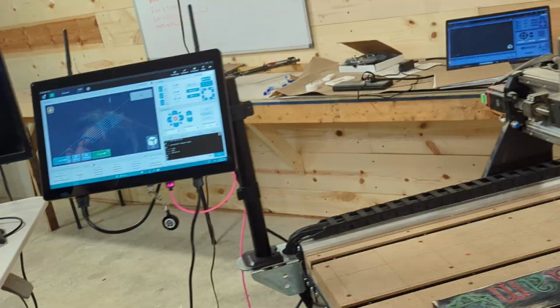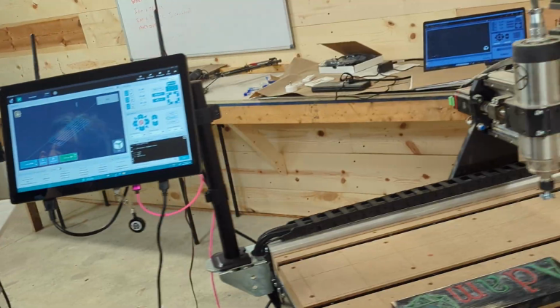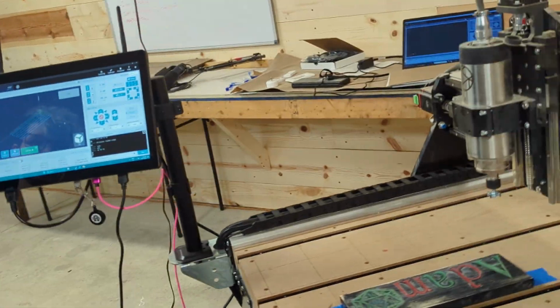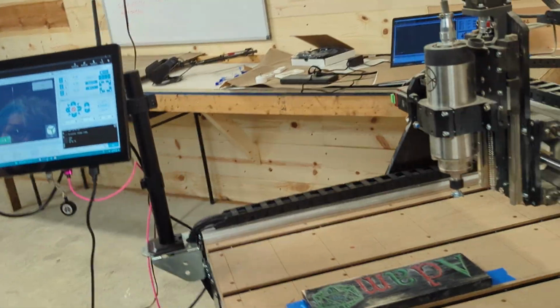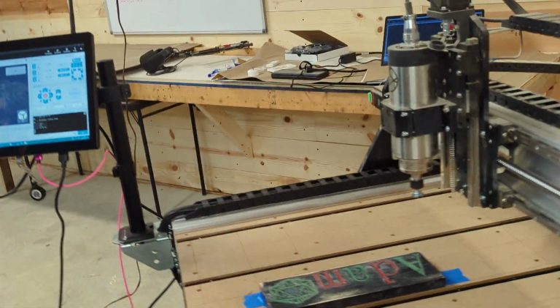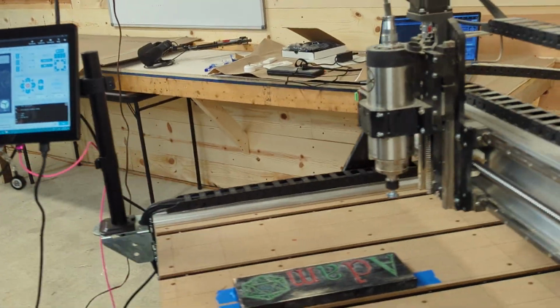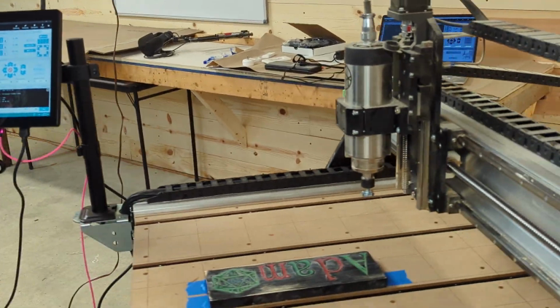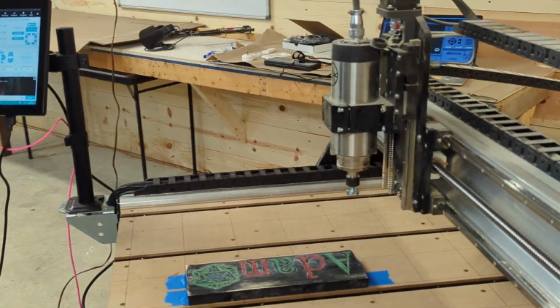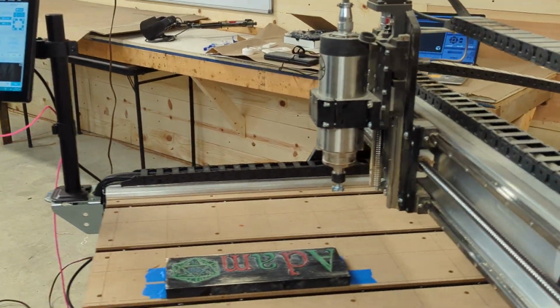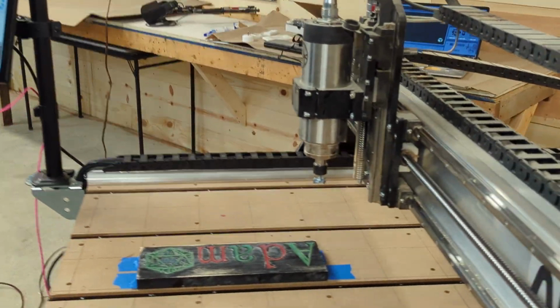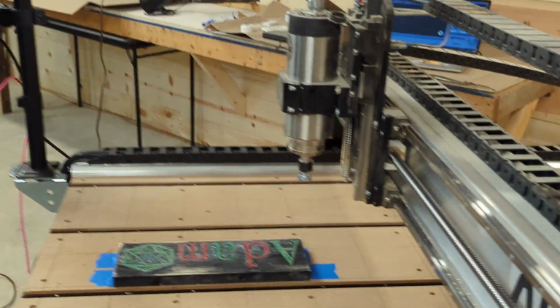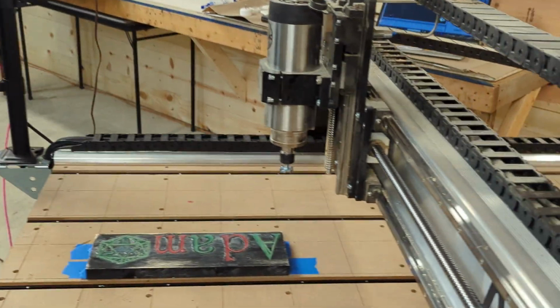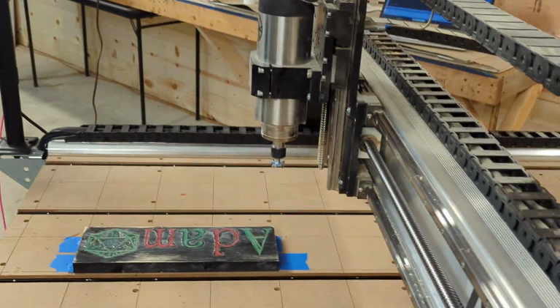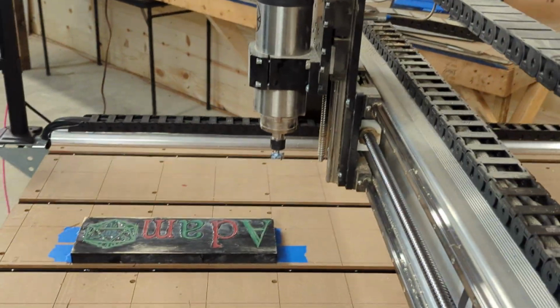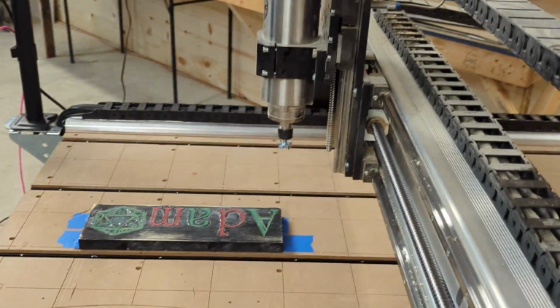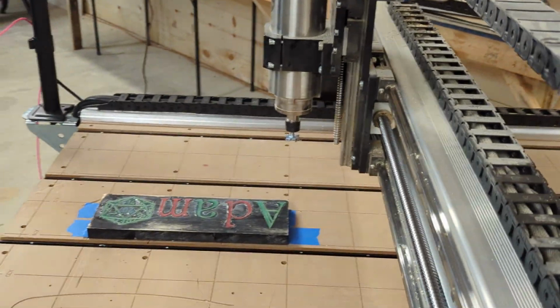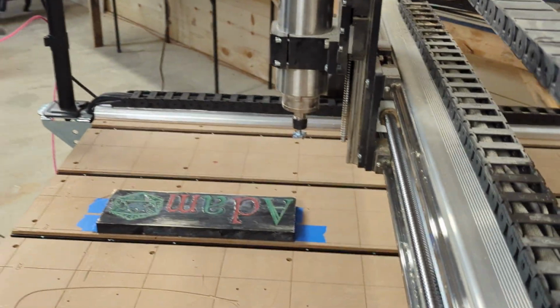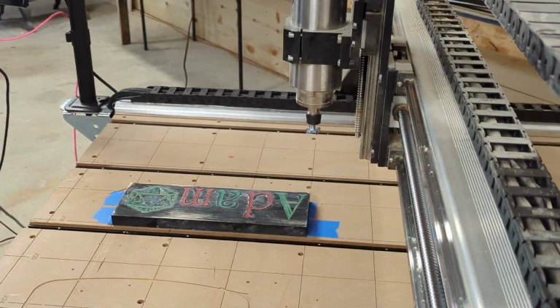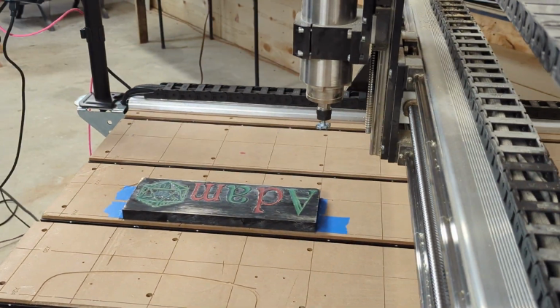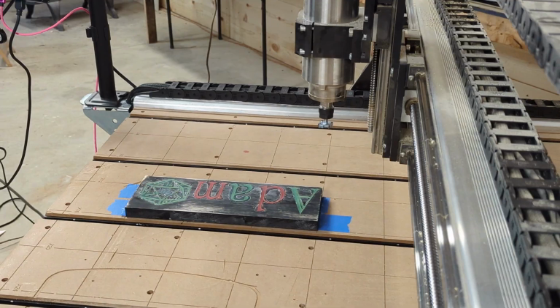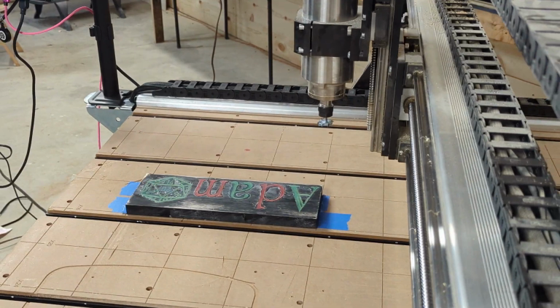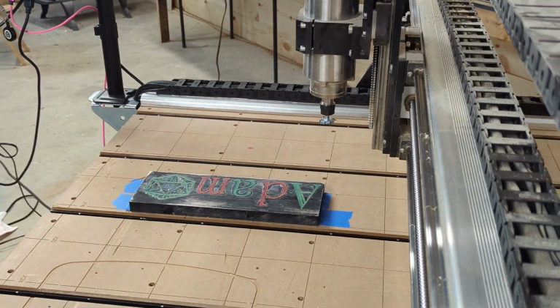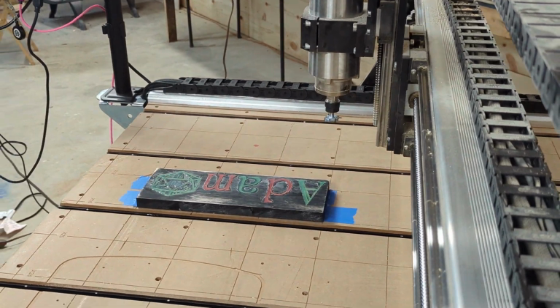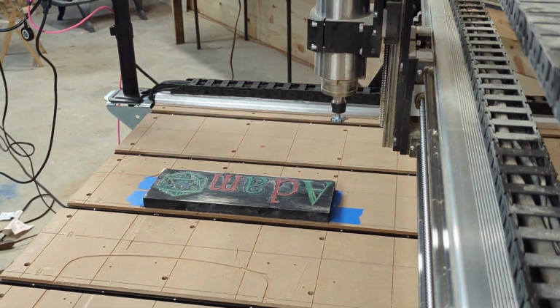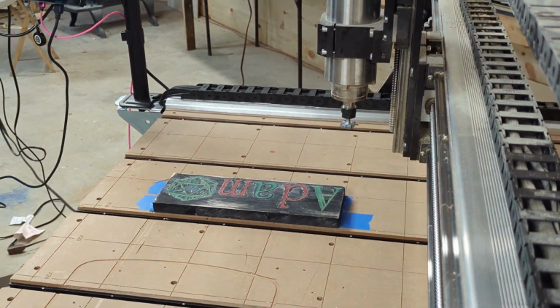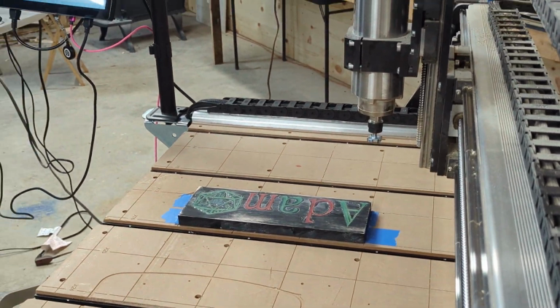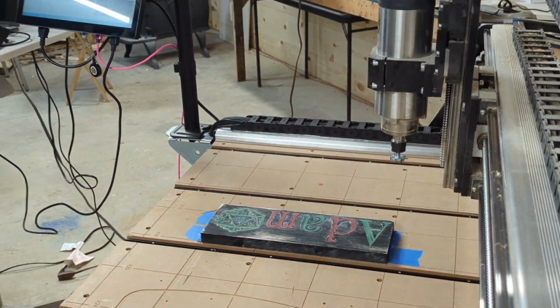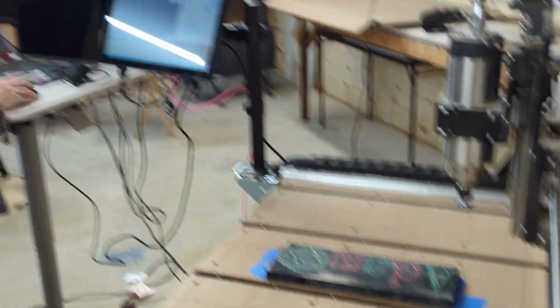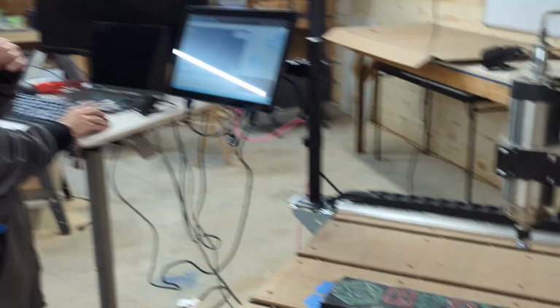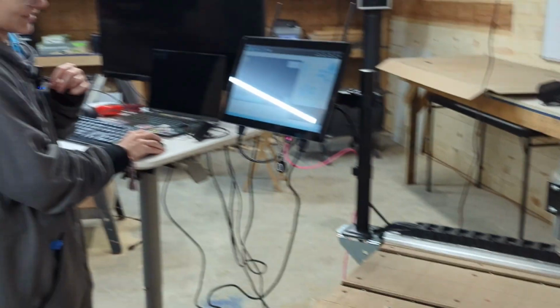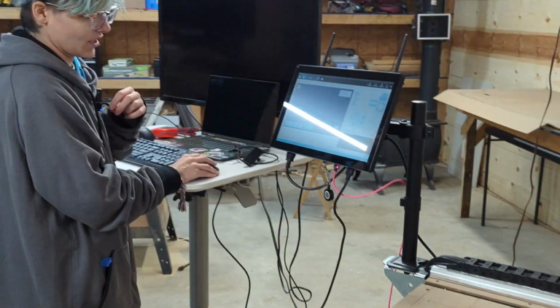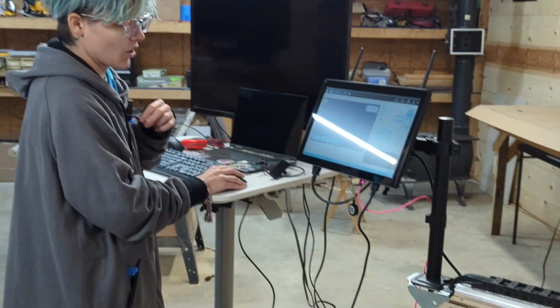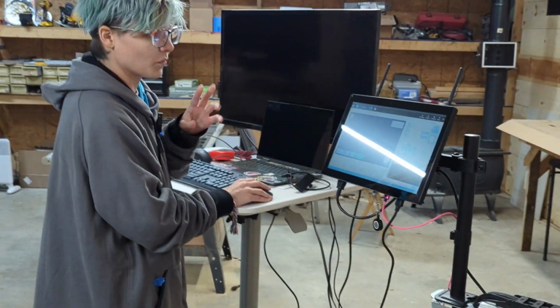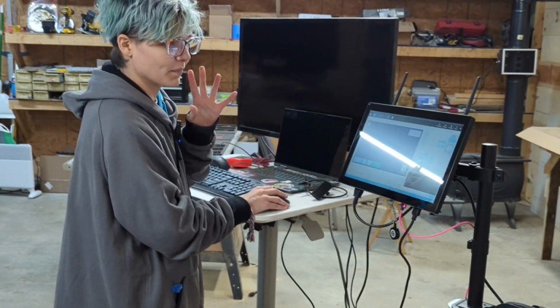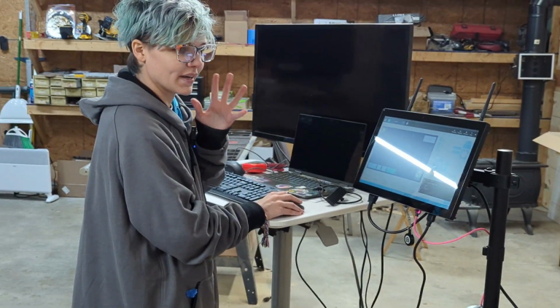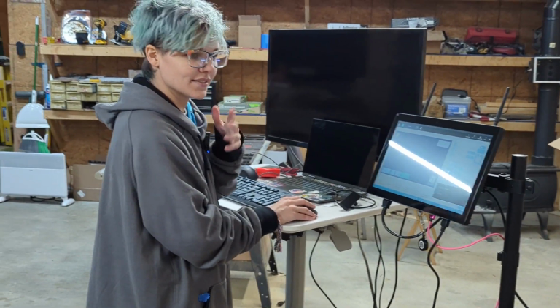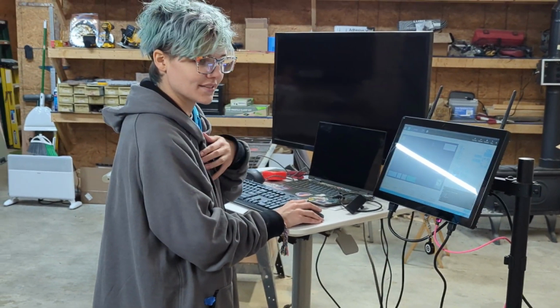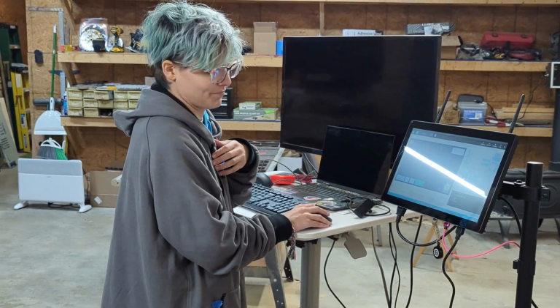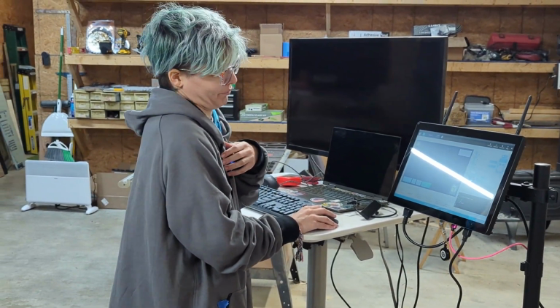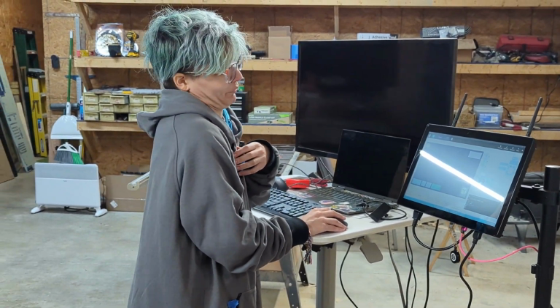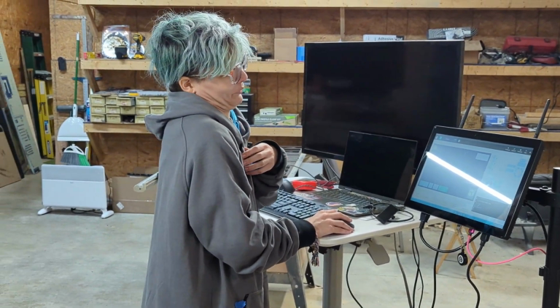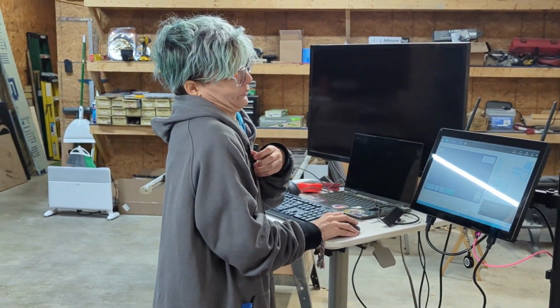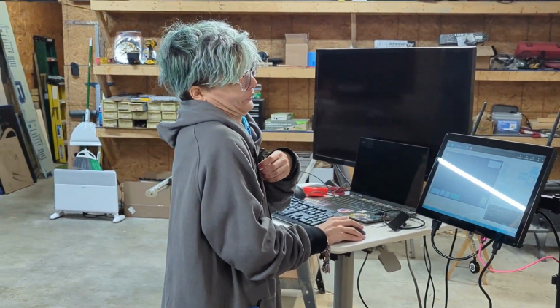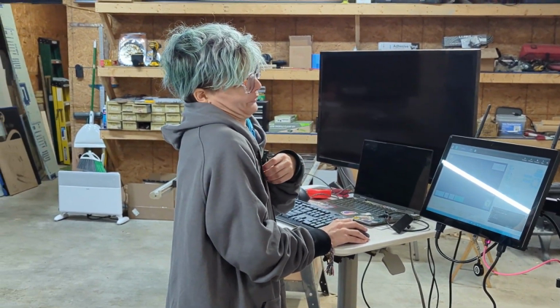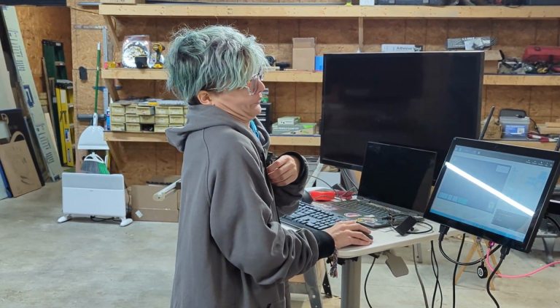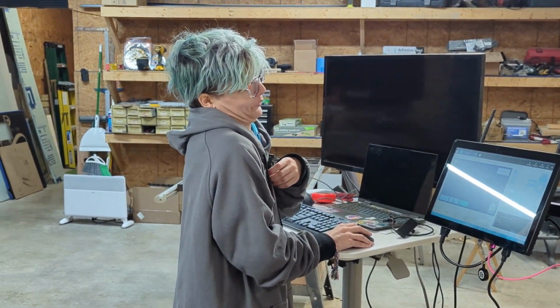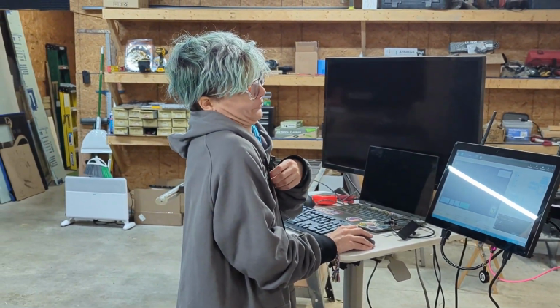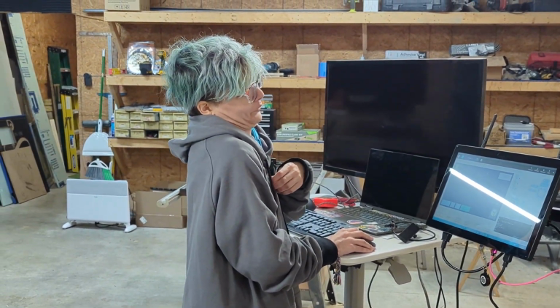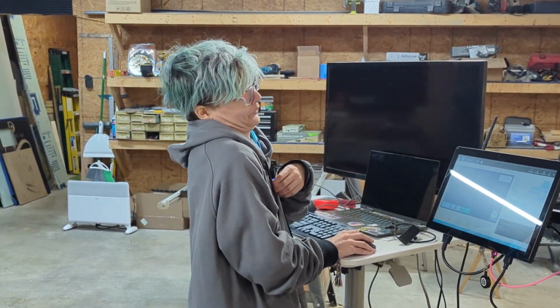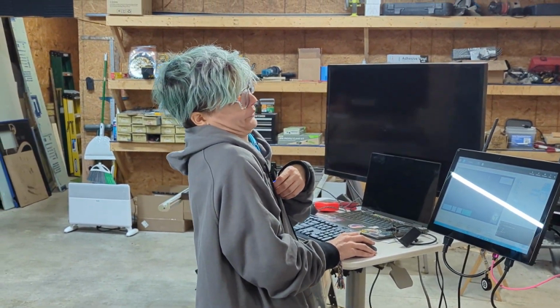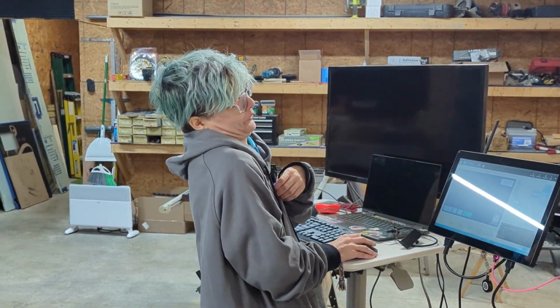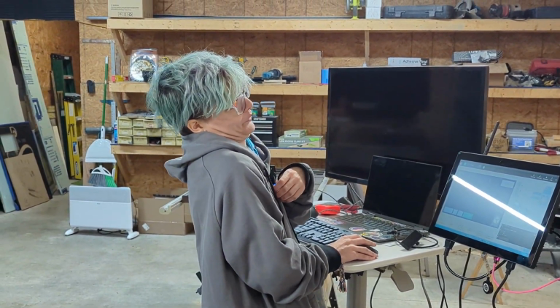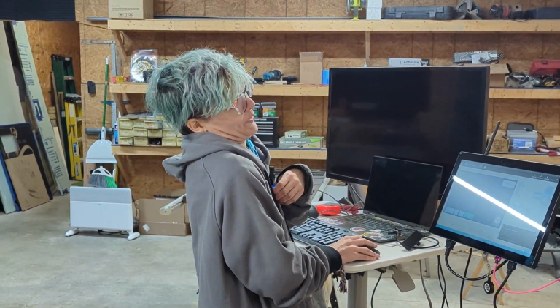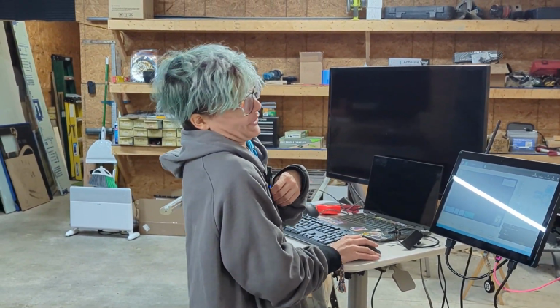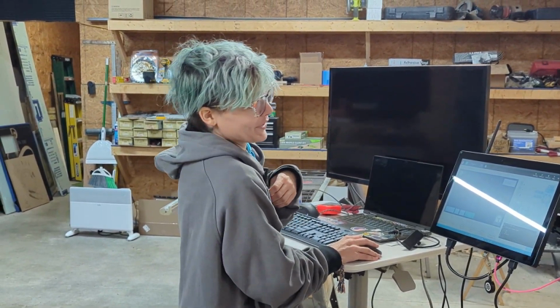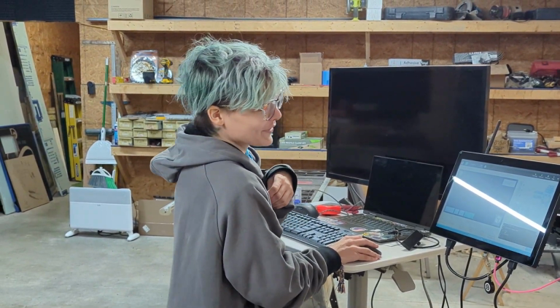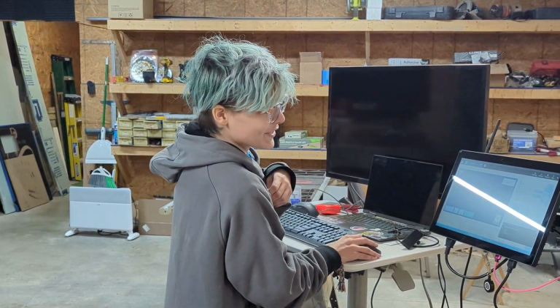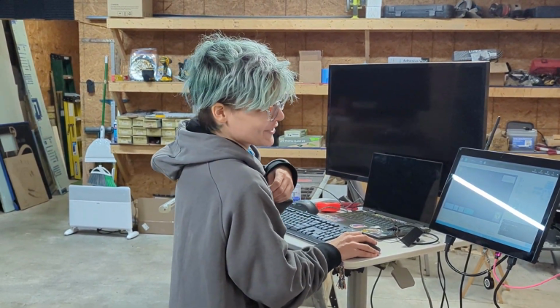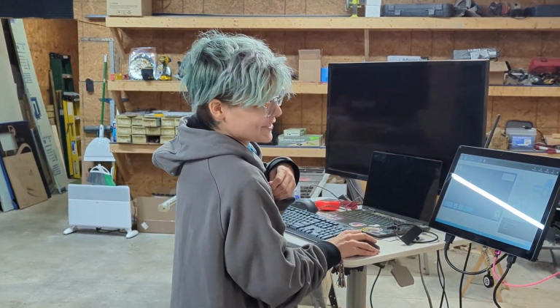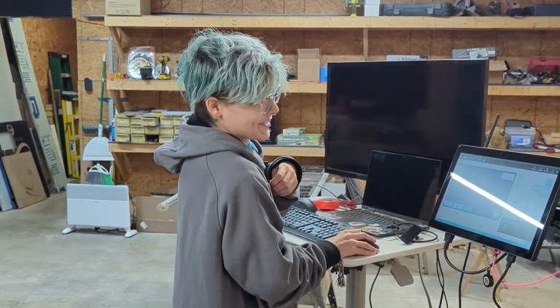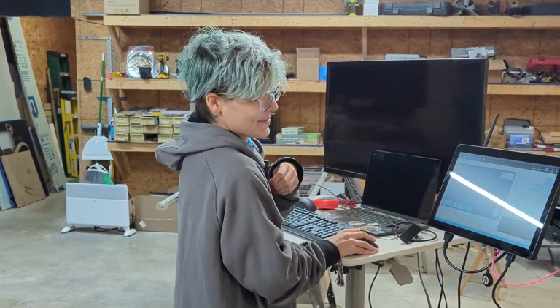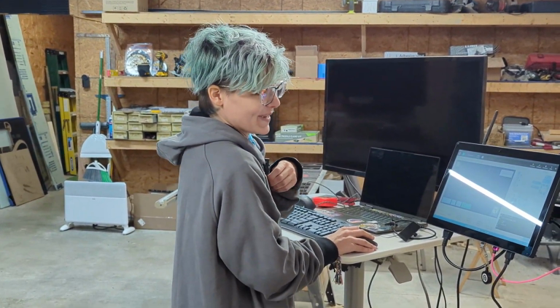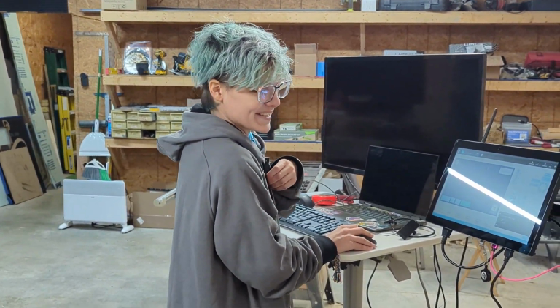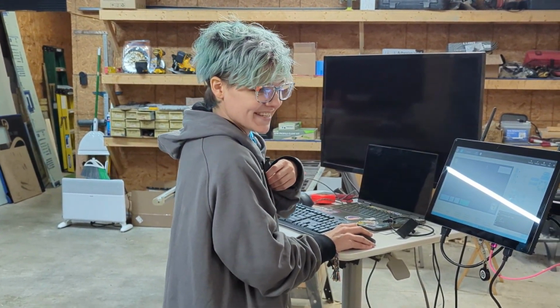I've got that built in there, and it'd be good if I set my Z.